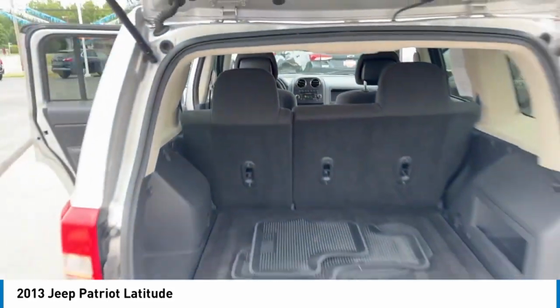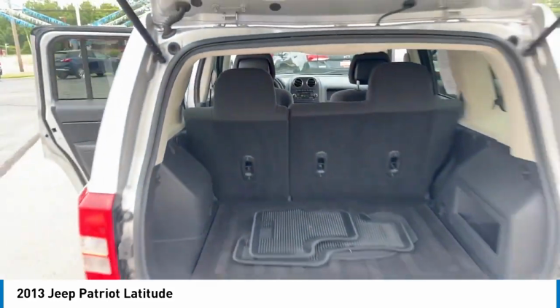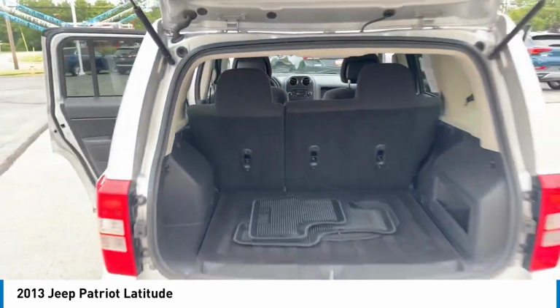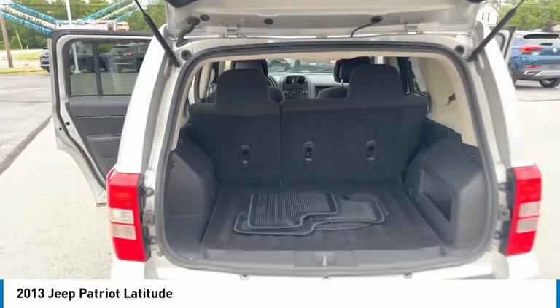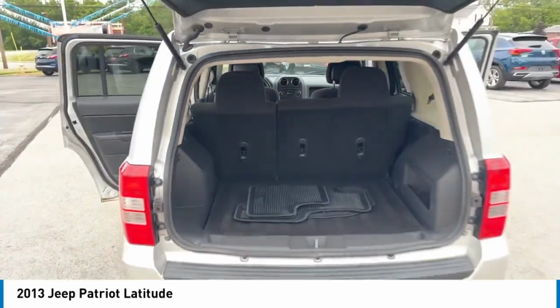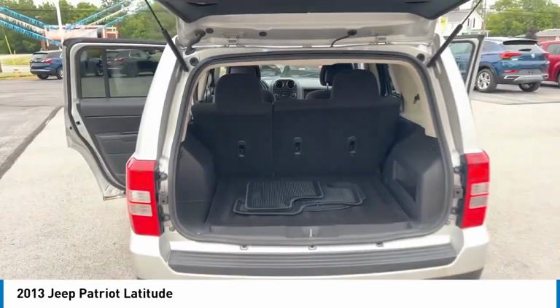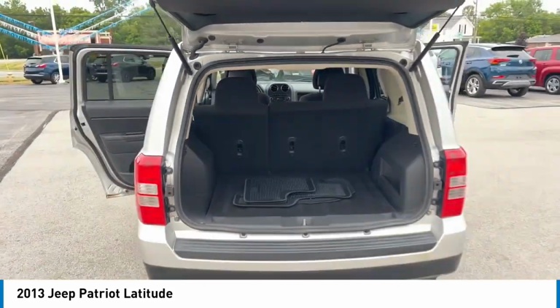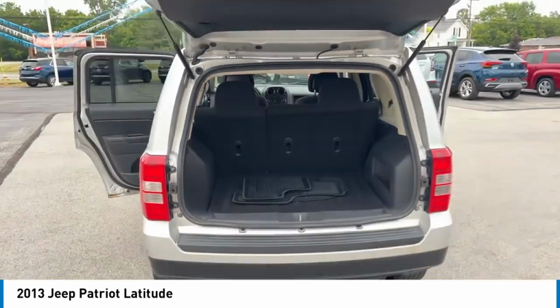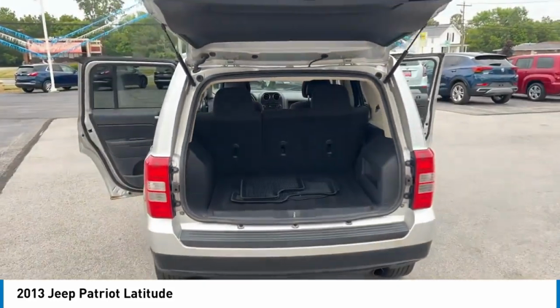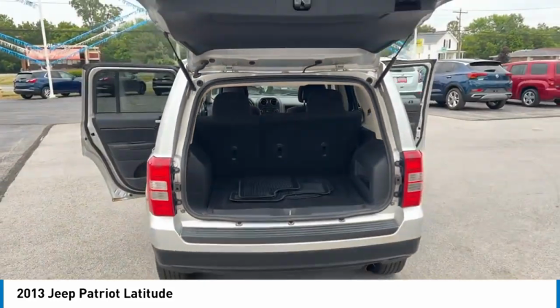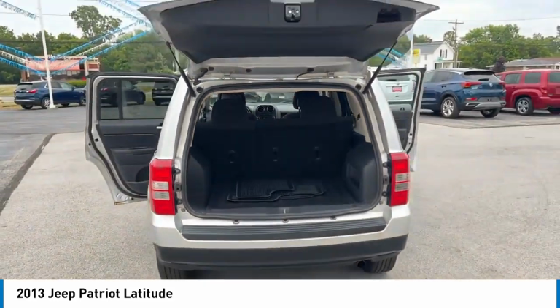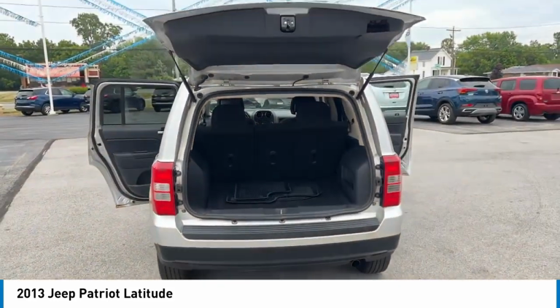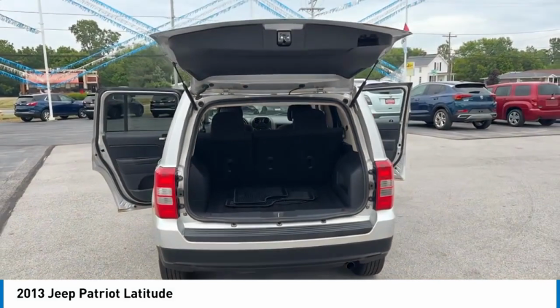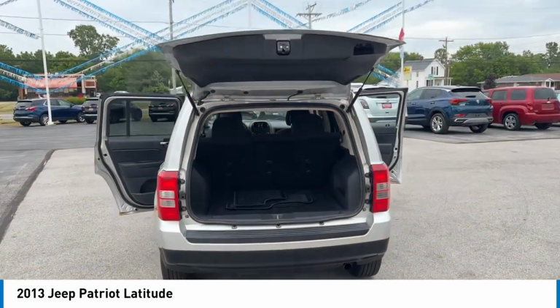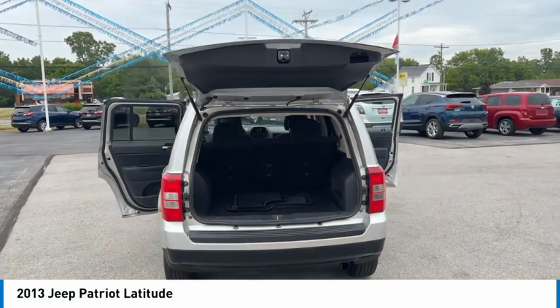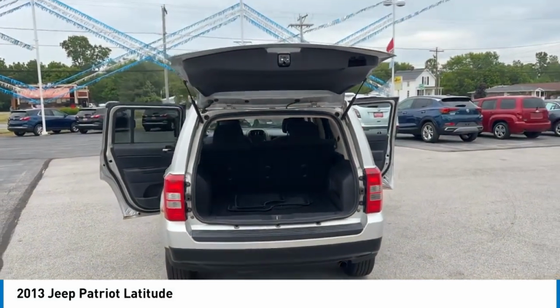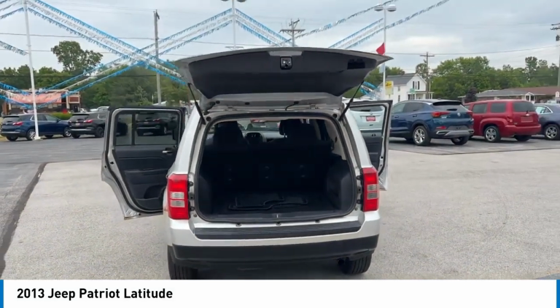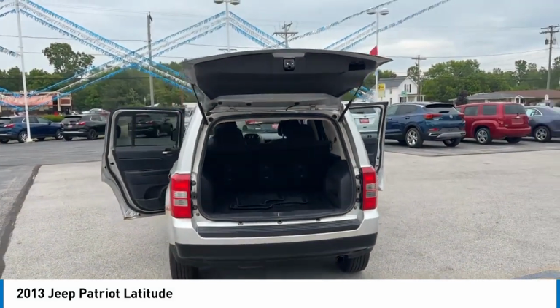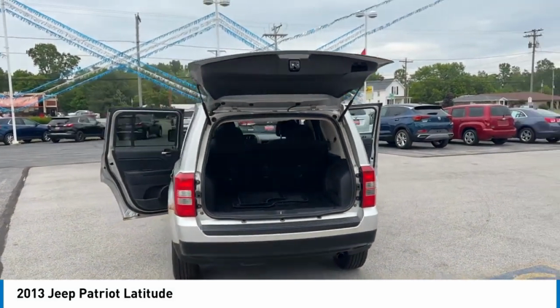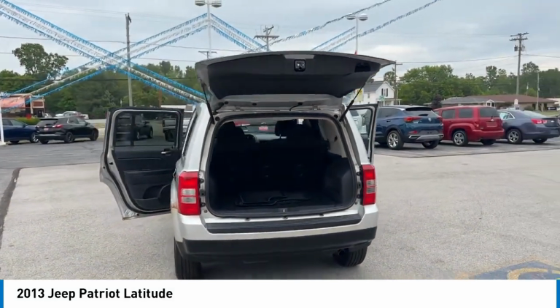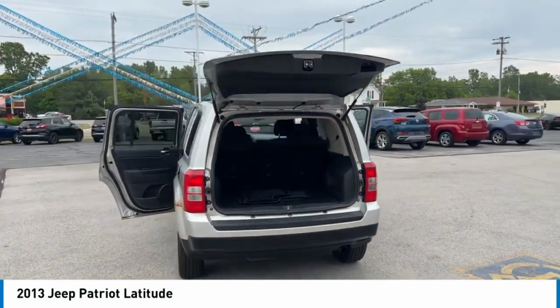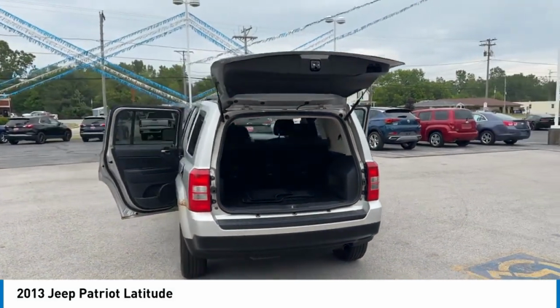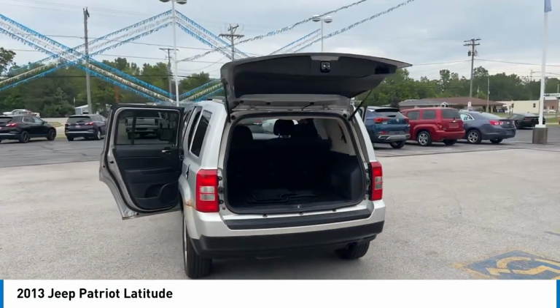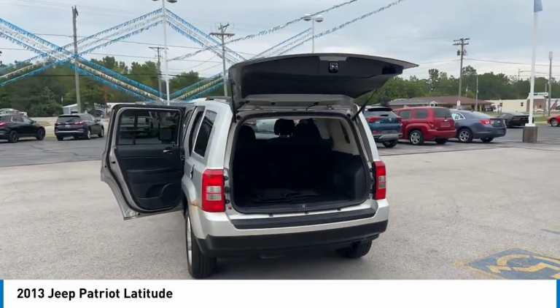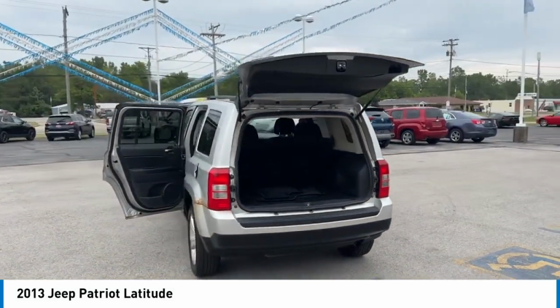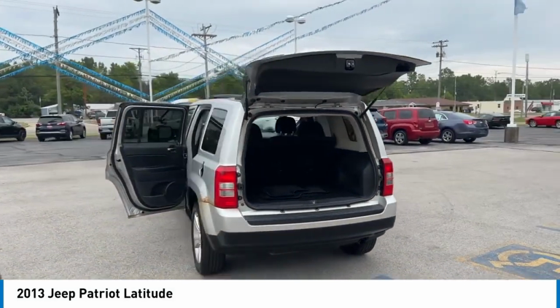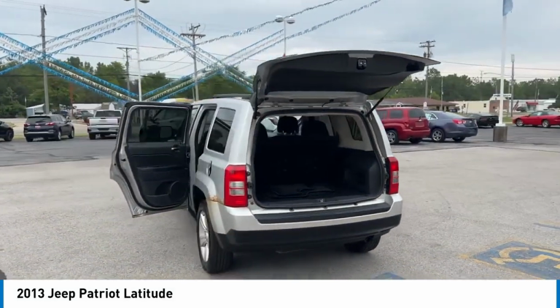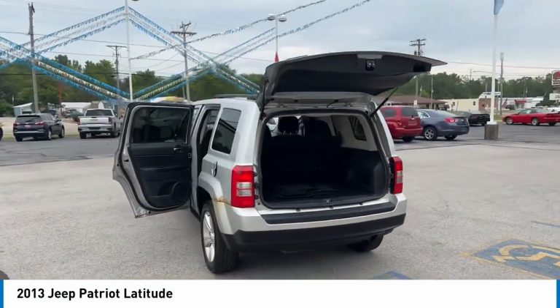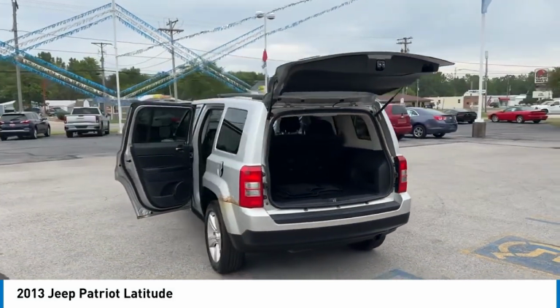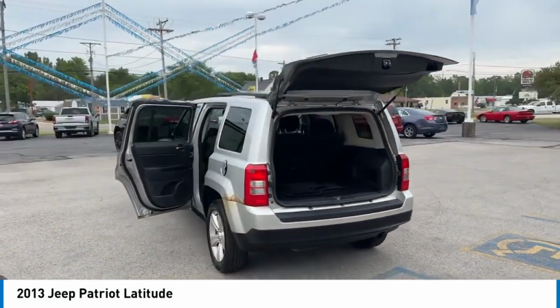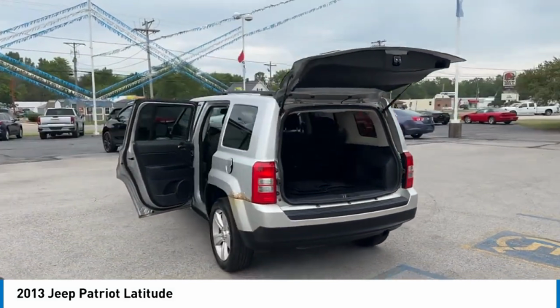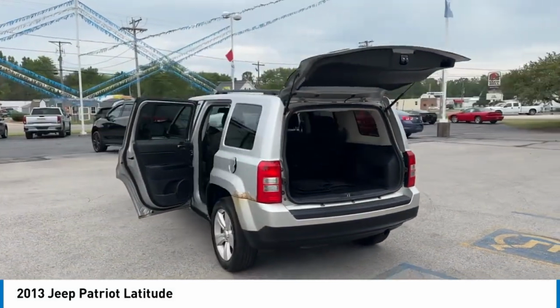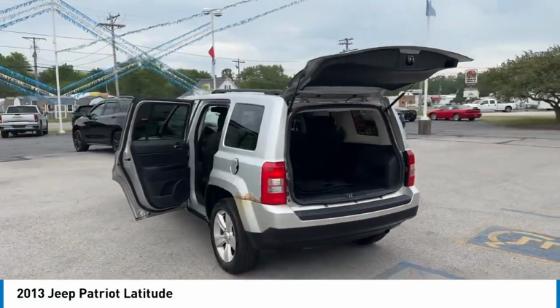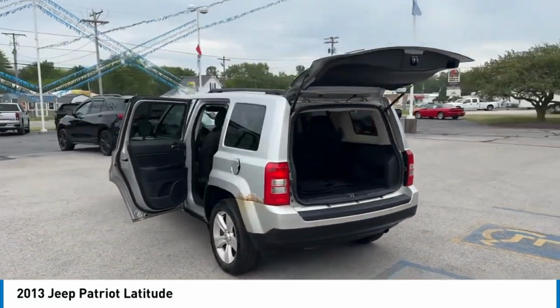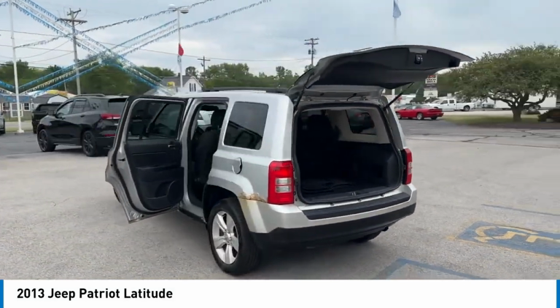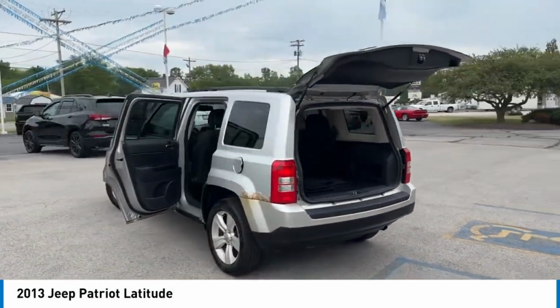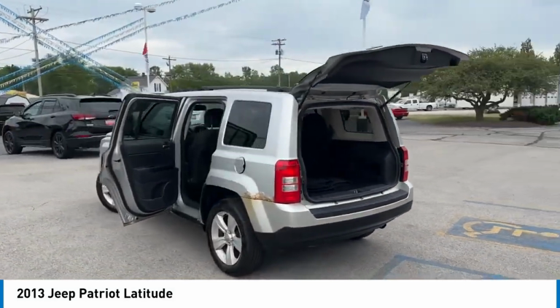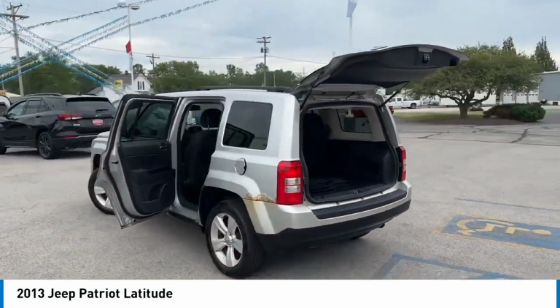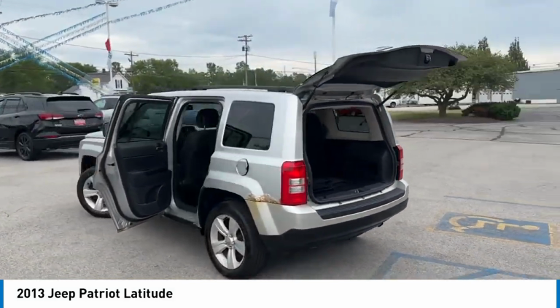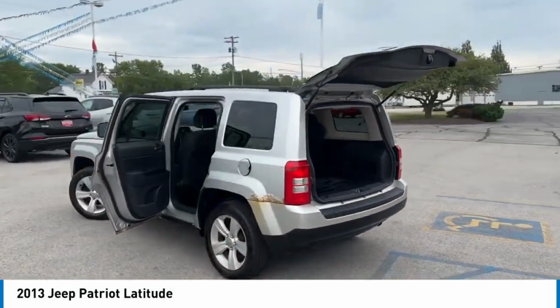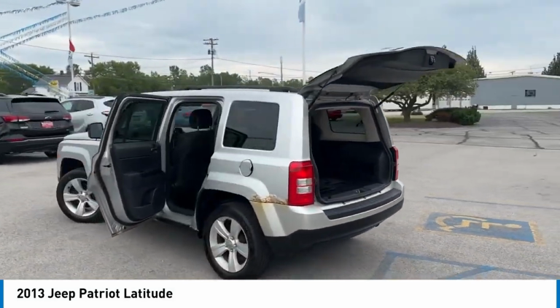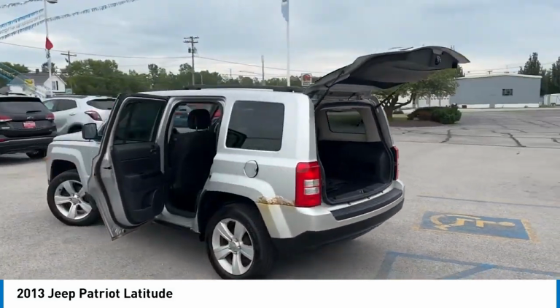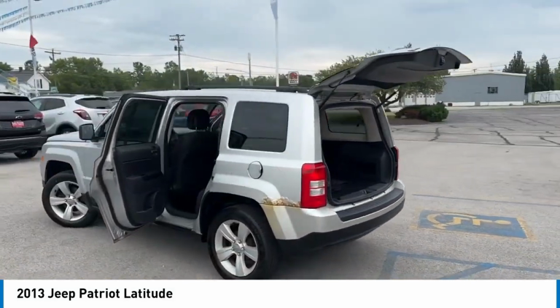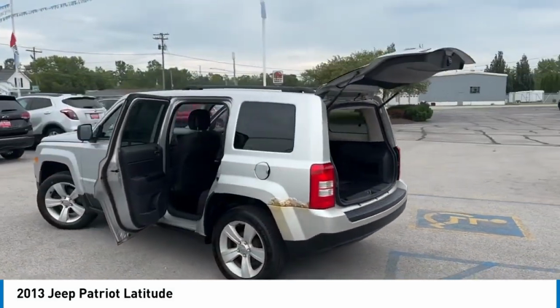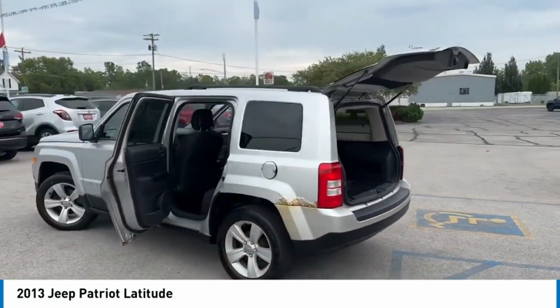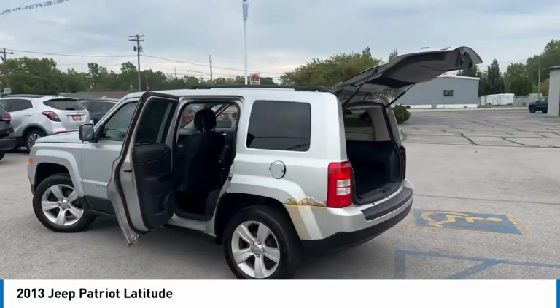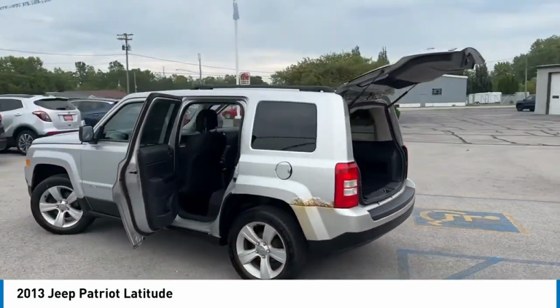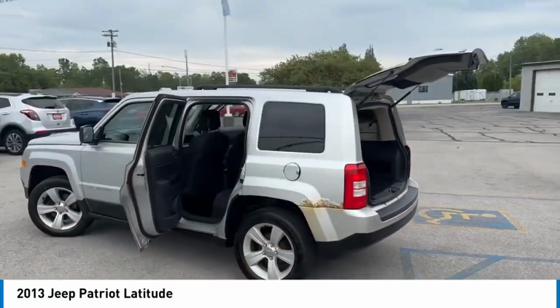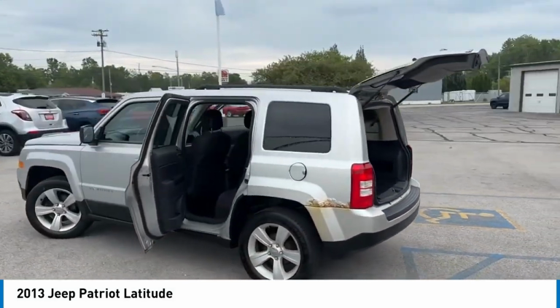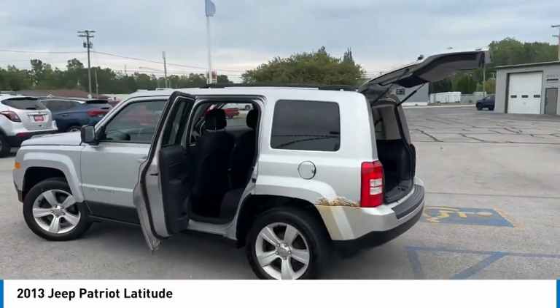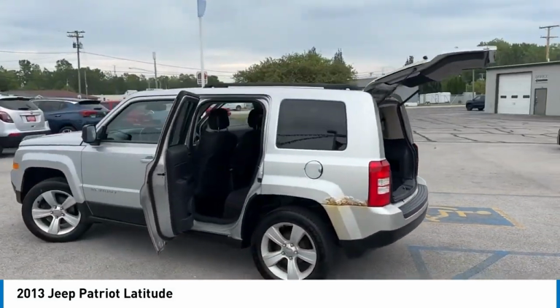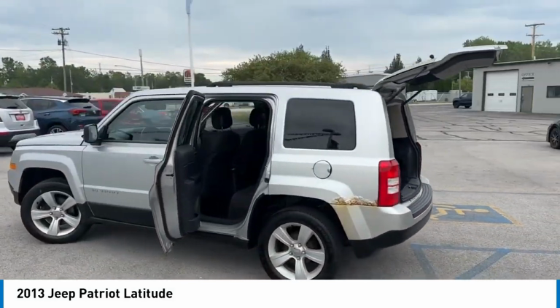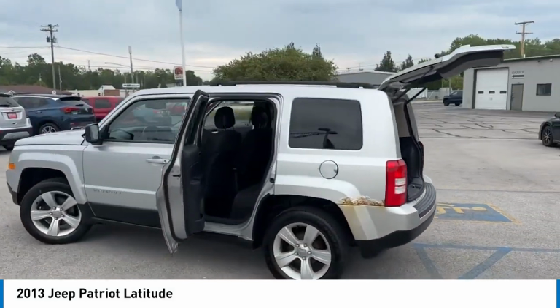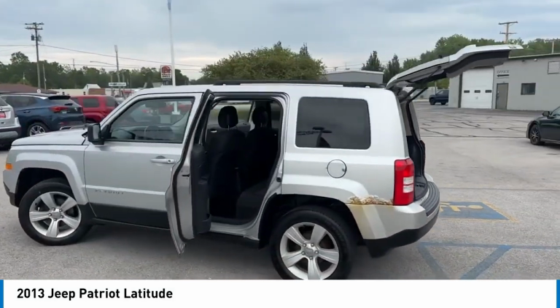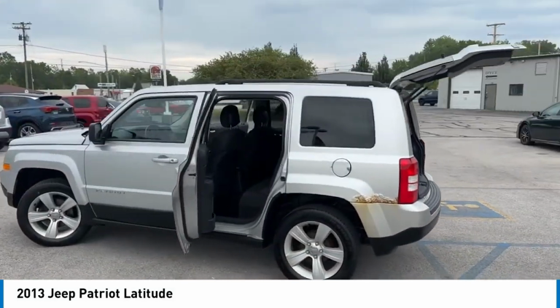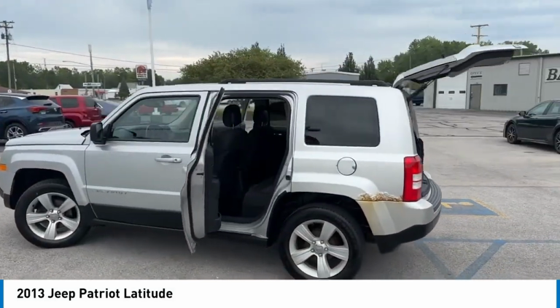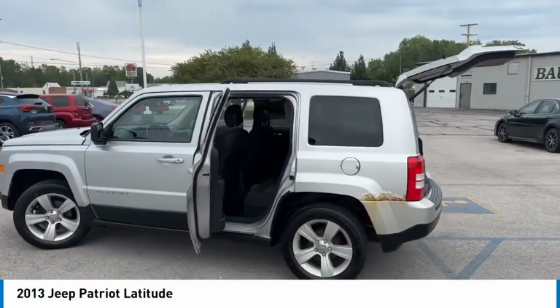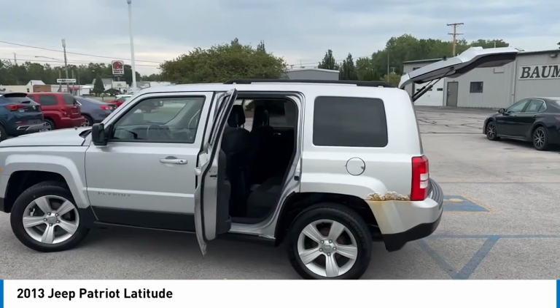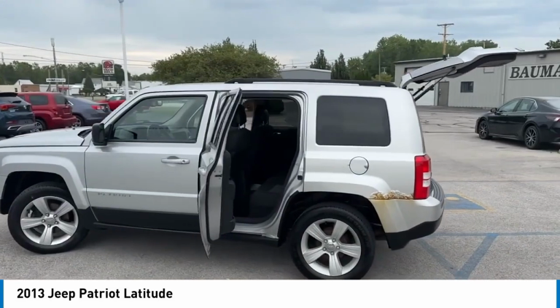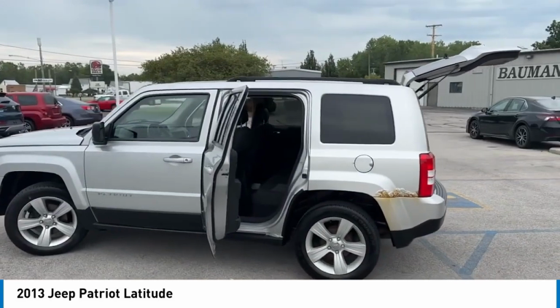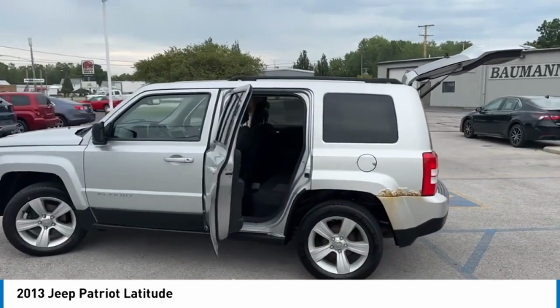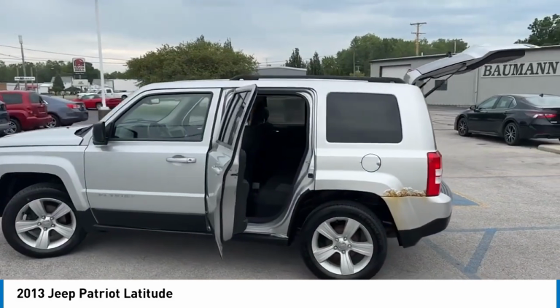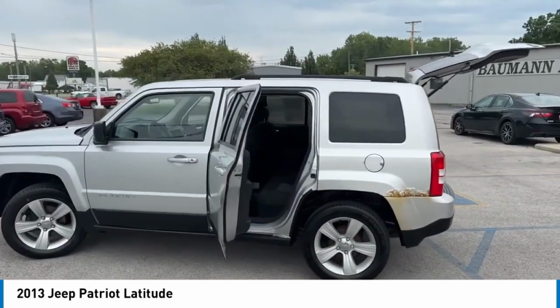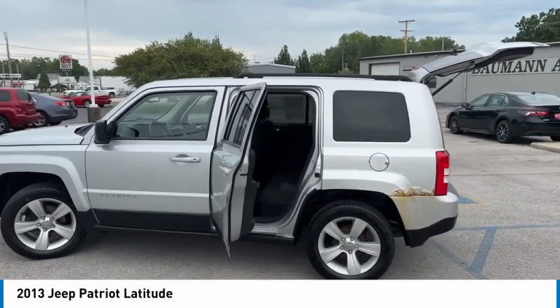Electronic stability control, traction control, rear window defroster, rear window wiper. Come take a test drive today.